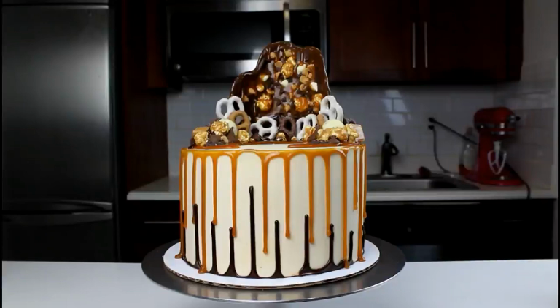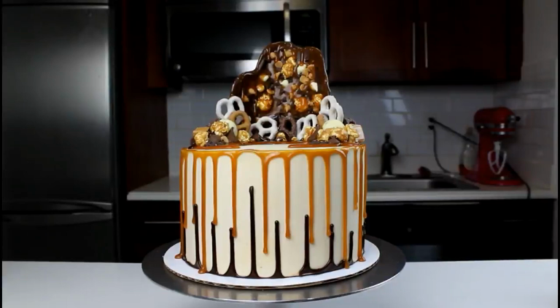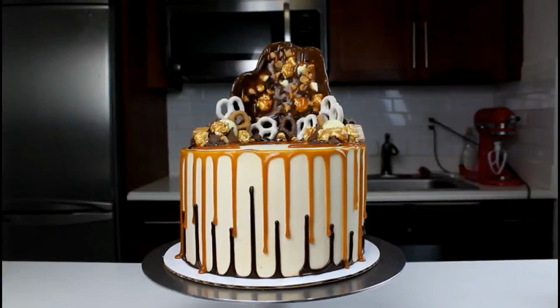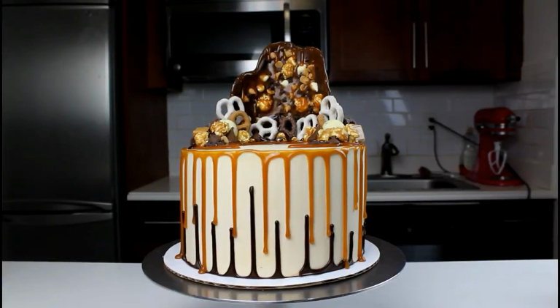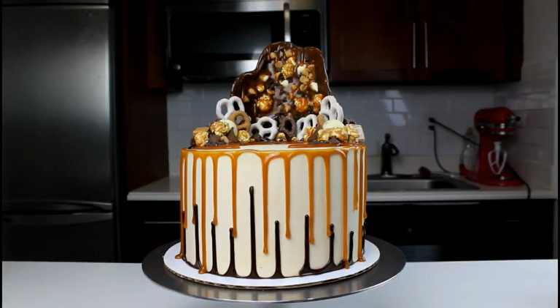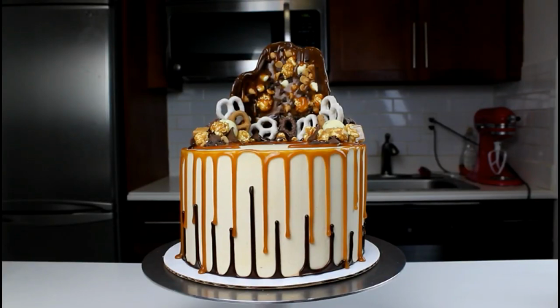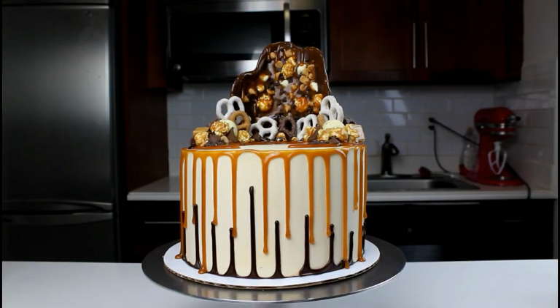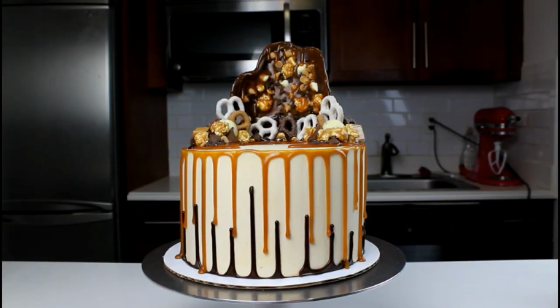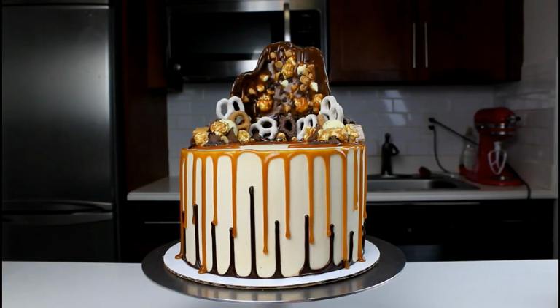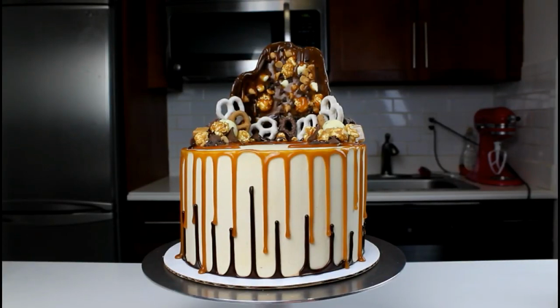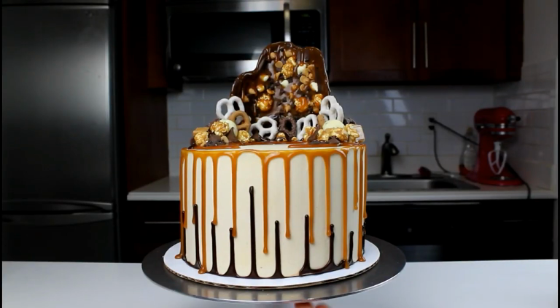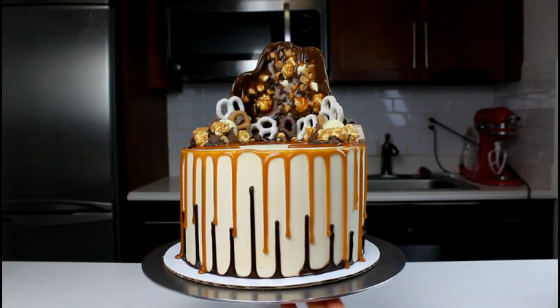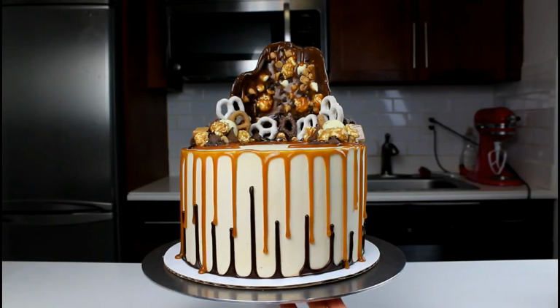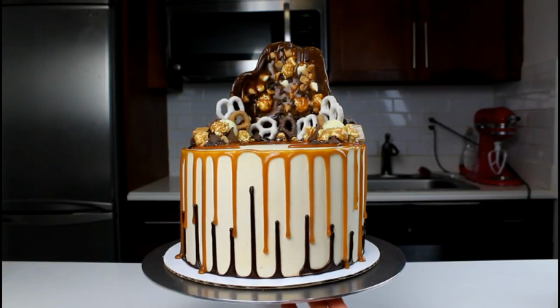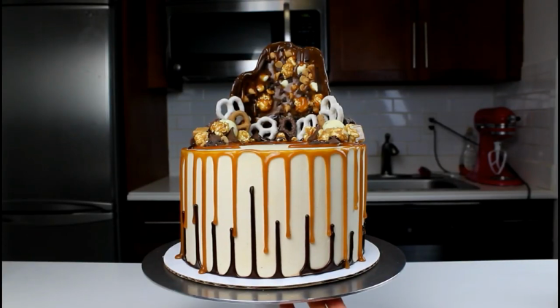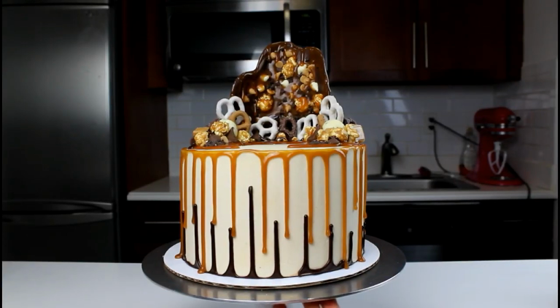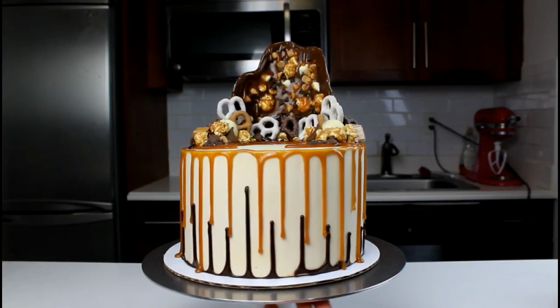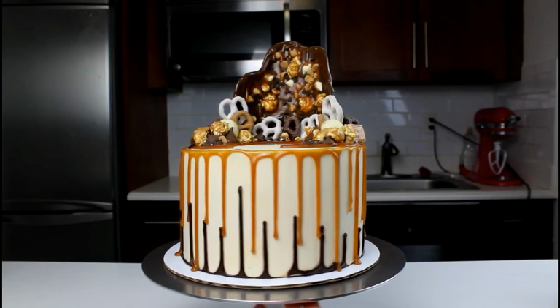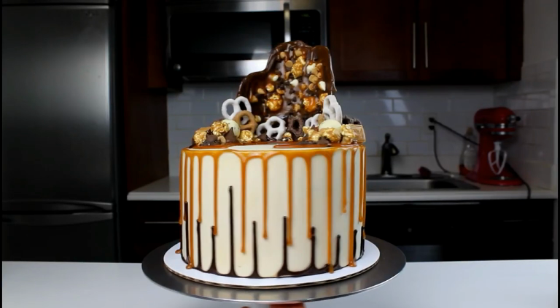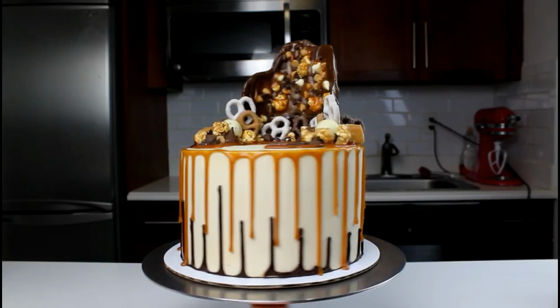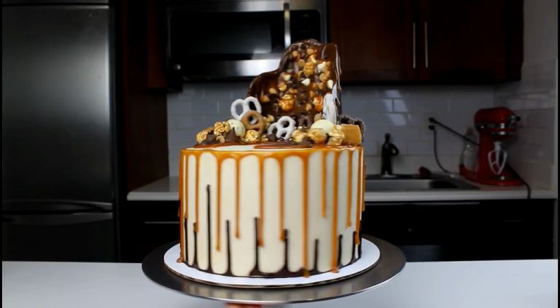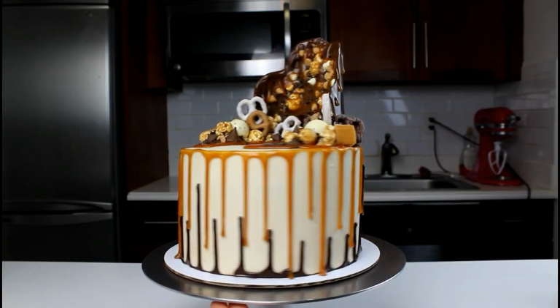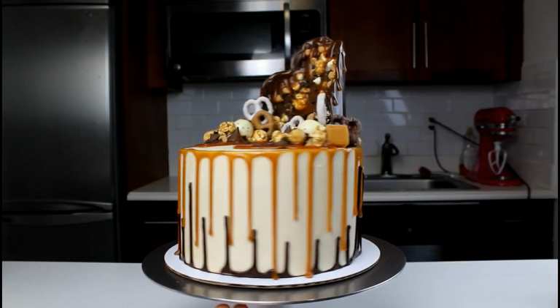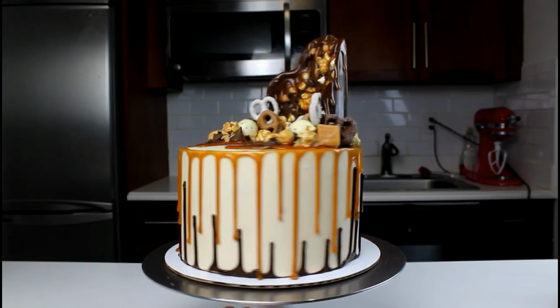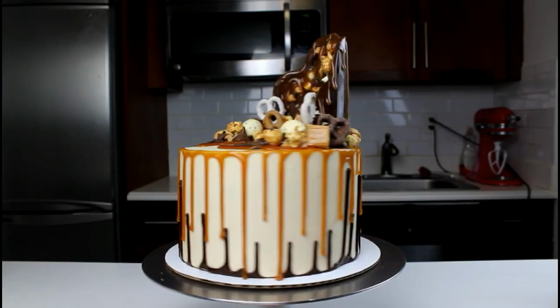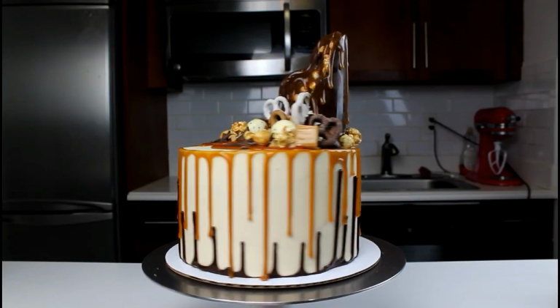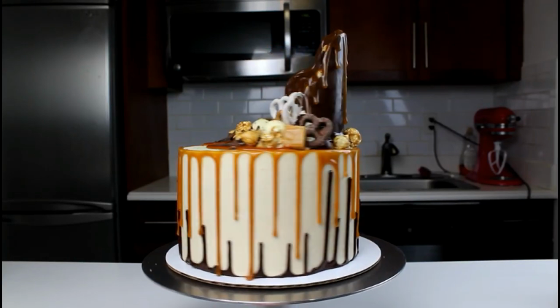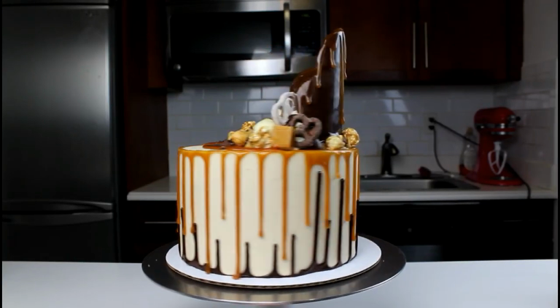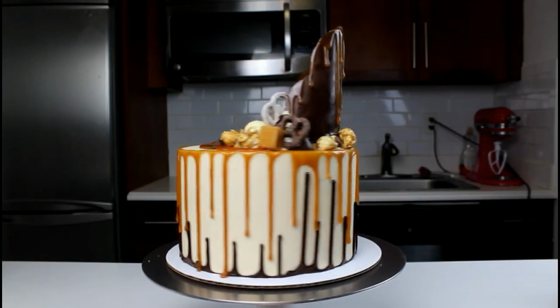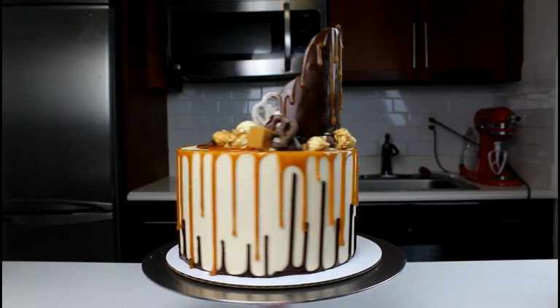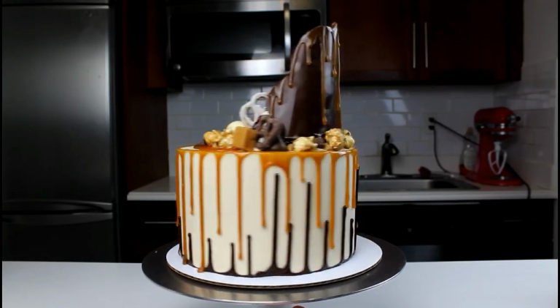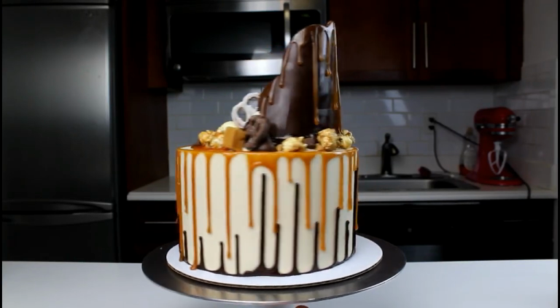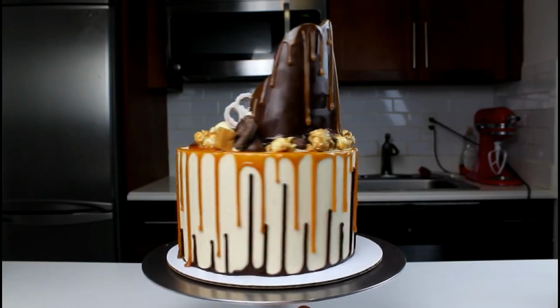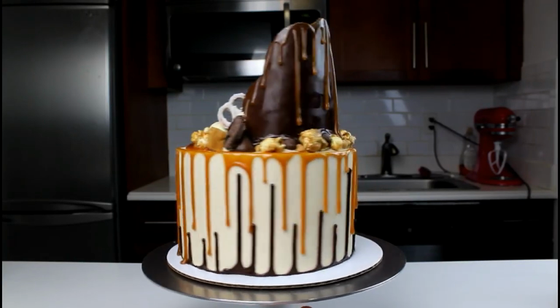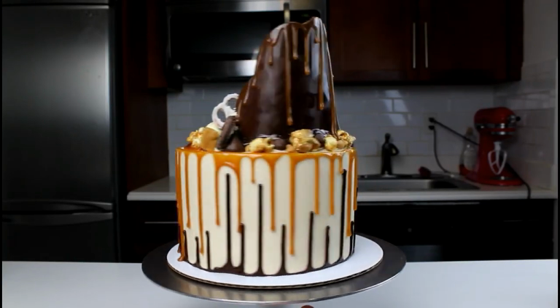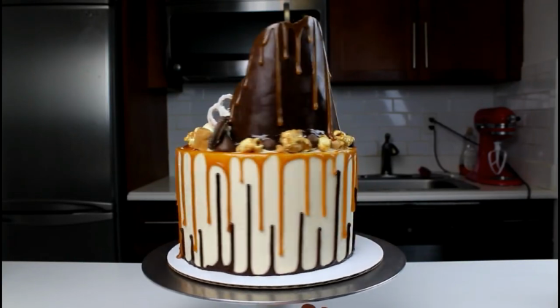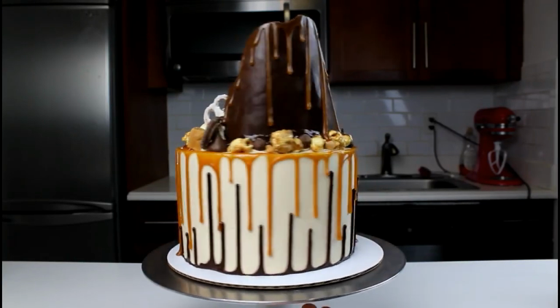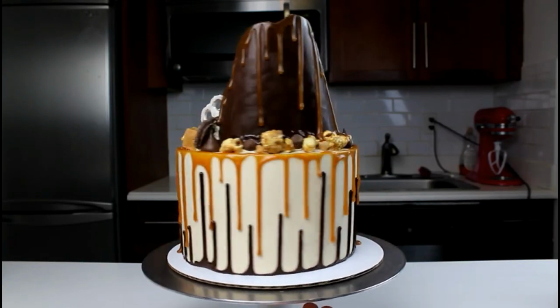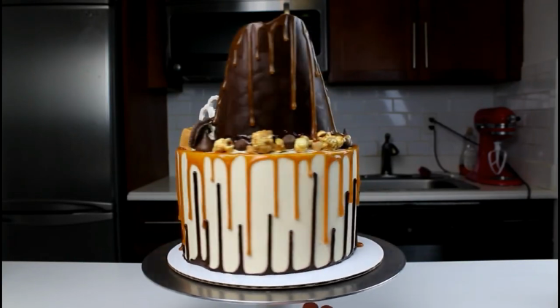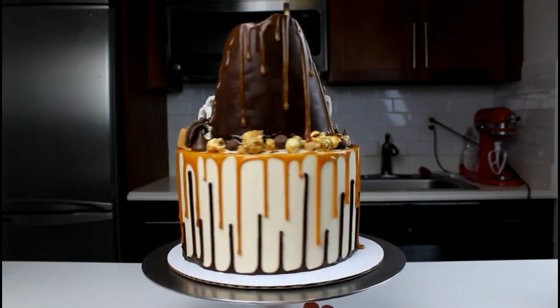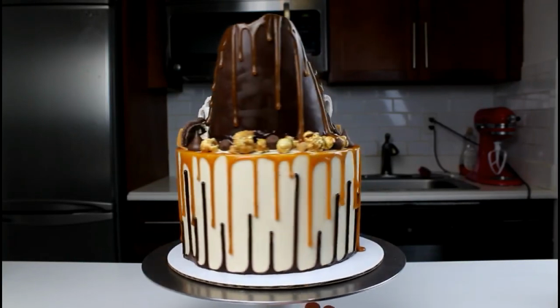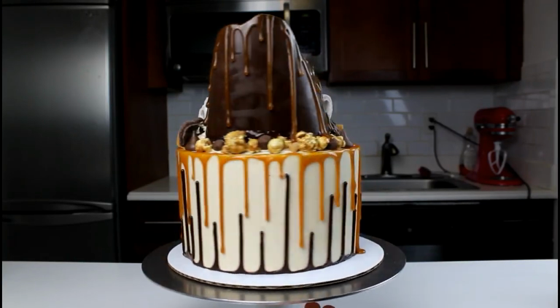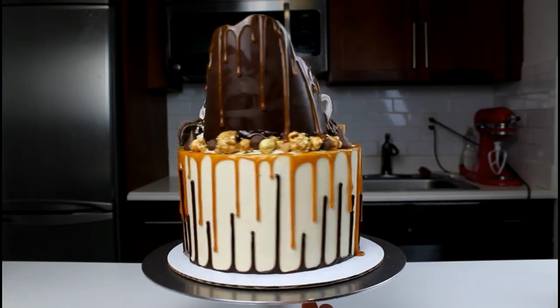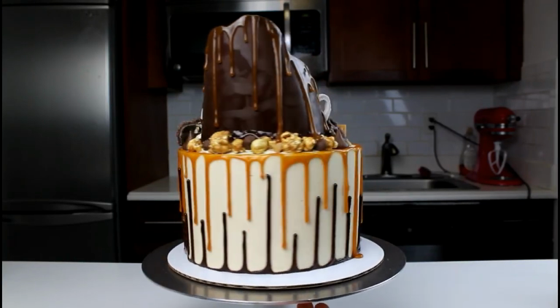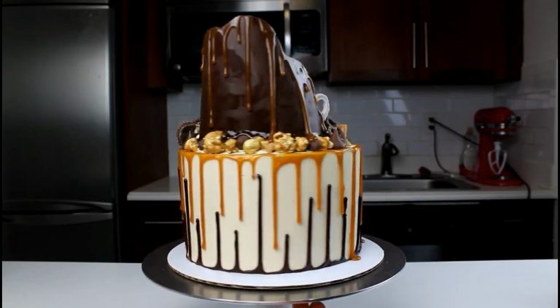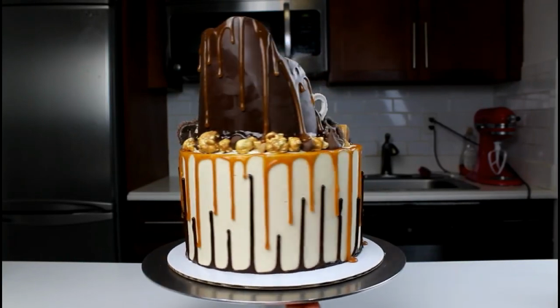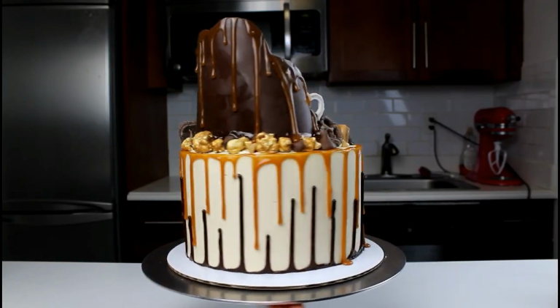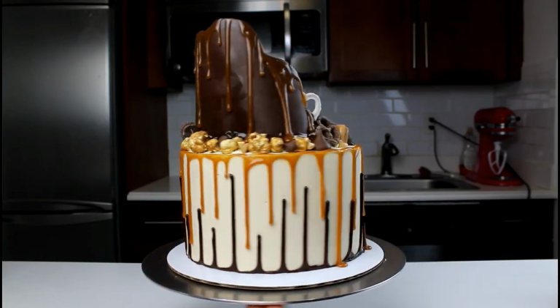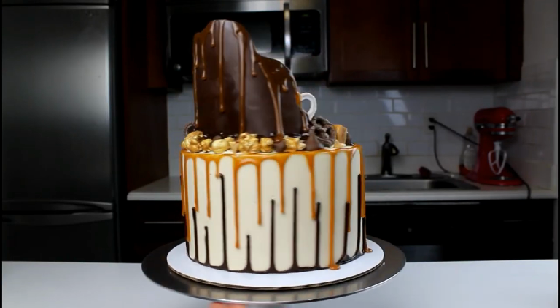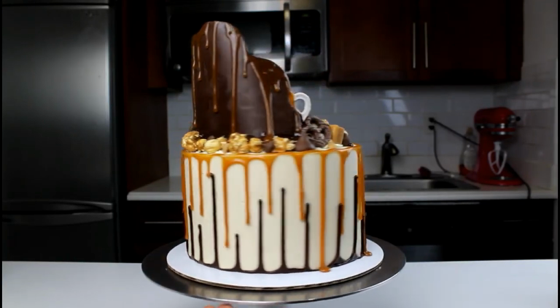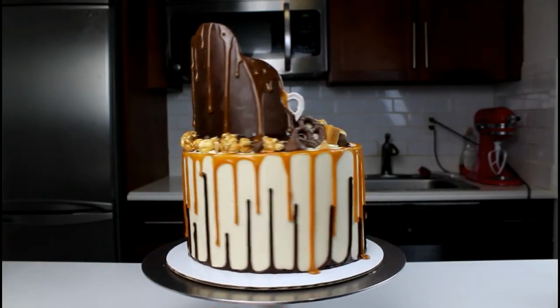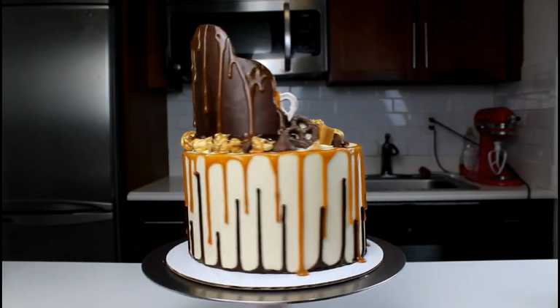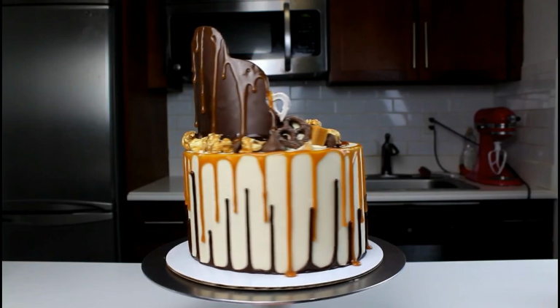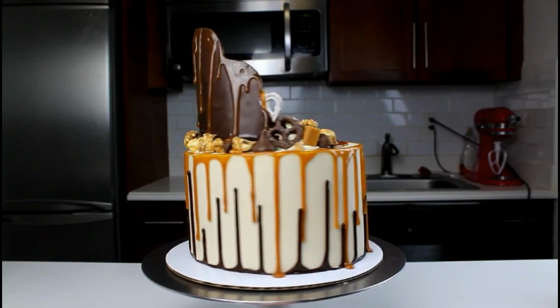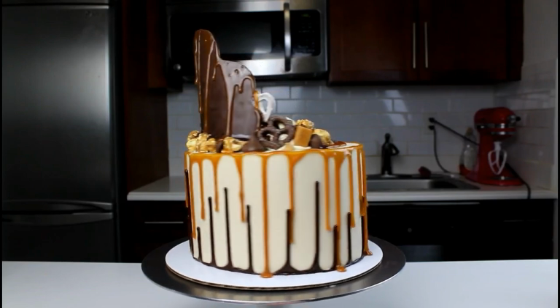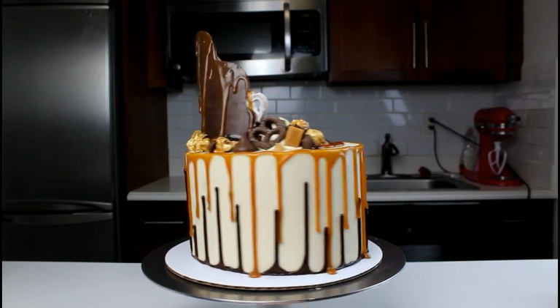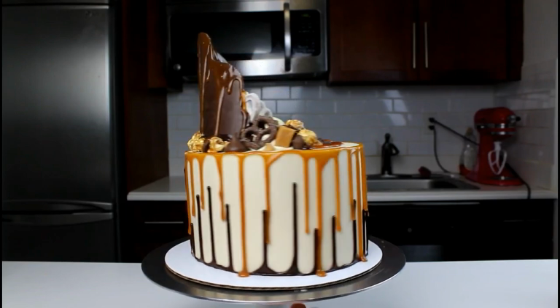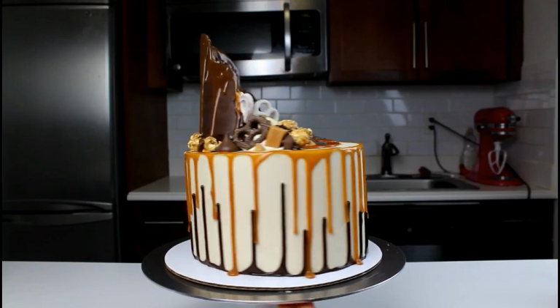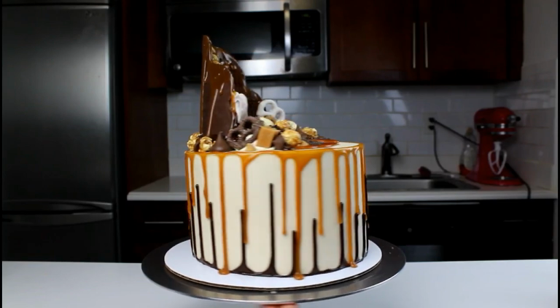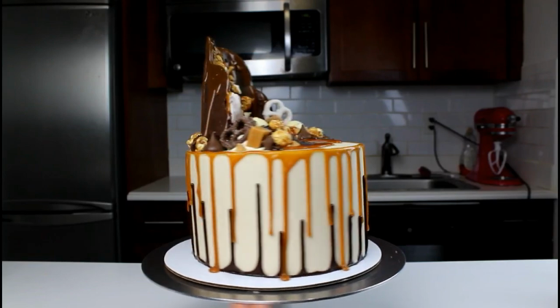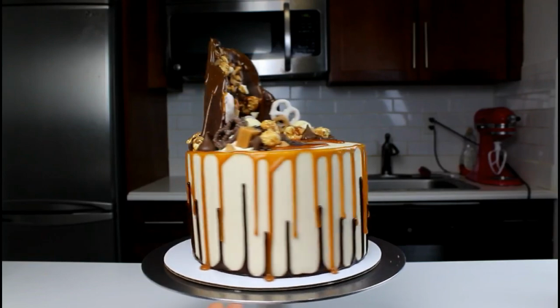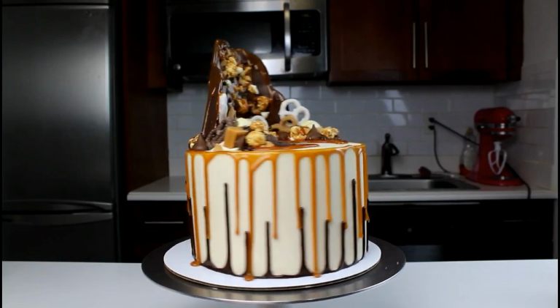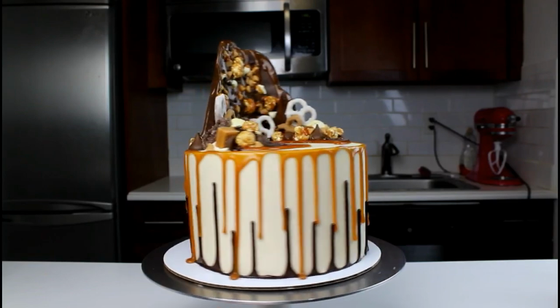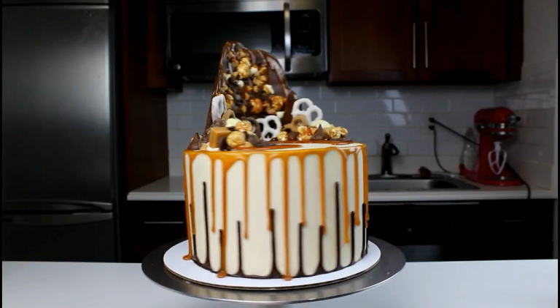Welcome back to the Chelsweets Kitchen. Today I'm going to show you how to make this double drip caramel chocolate overload cake.